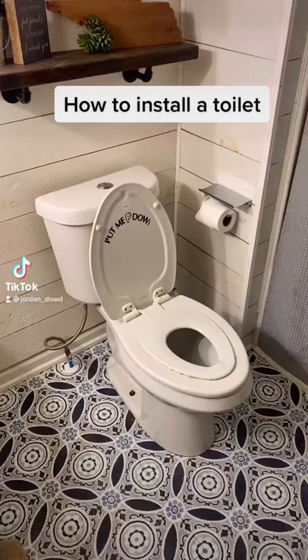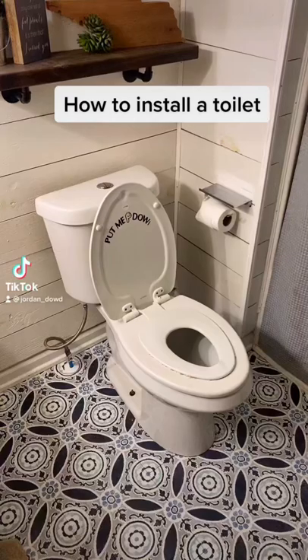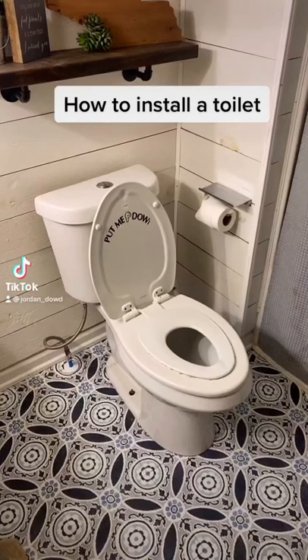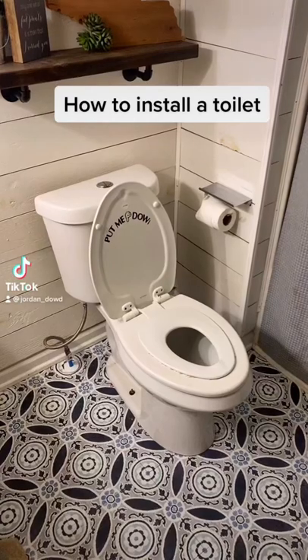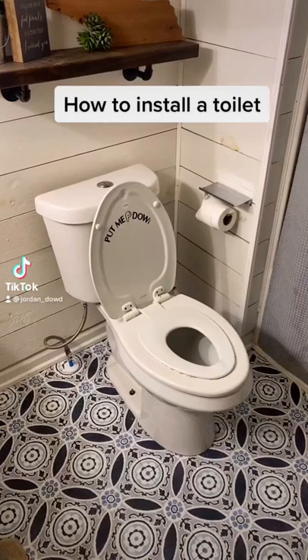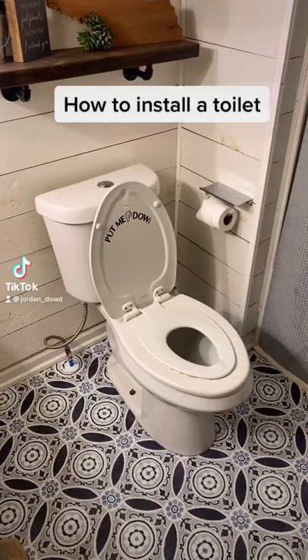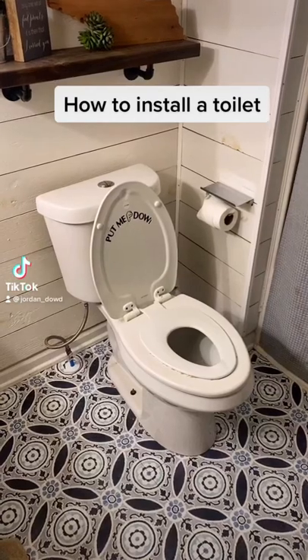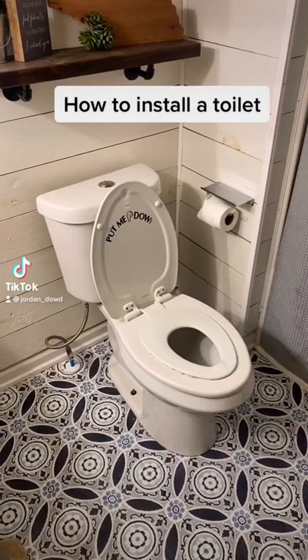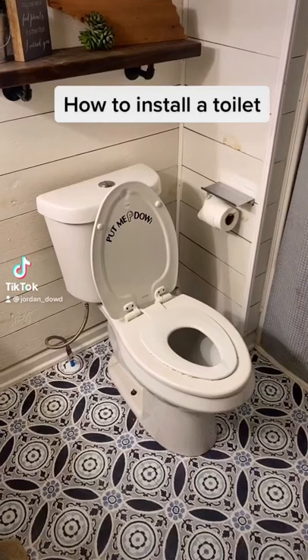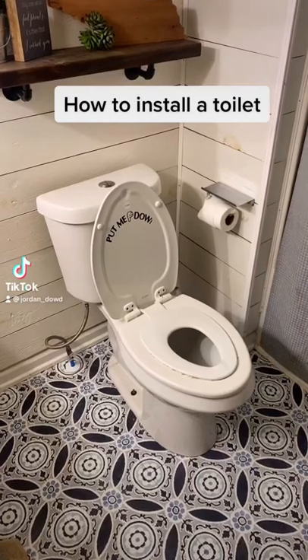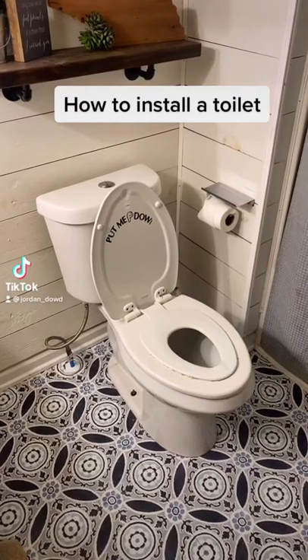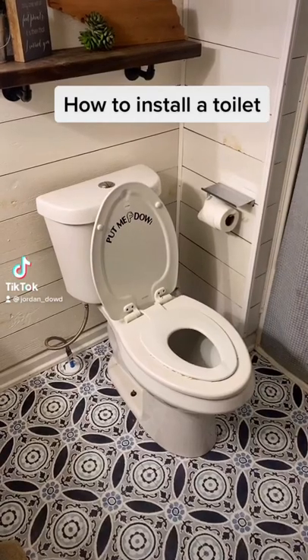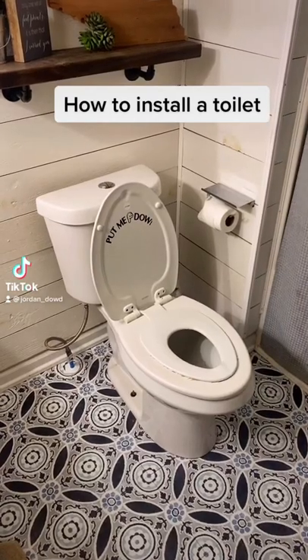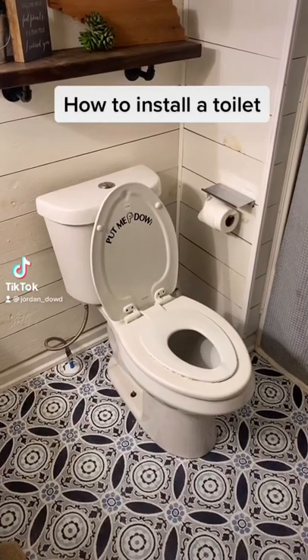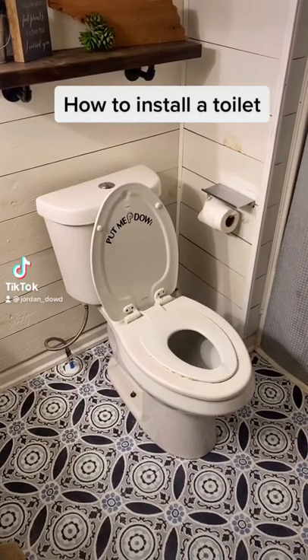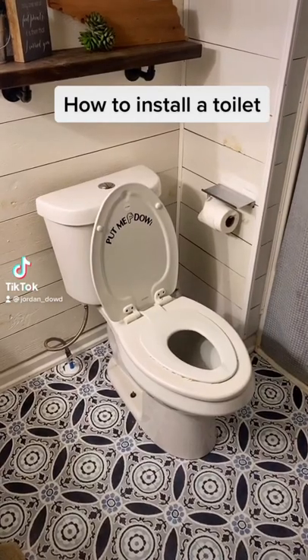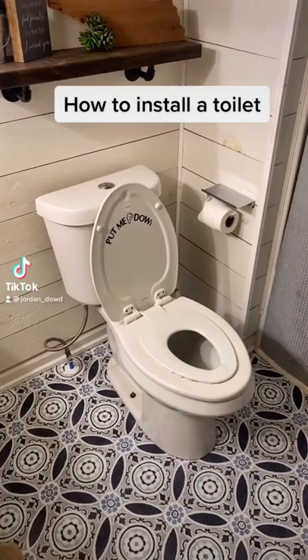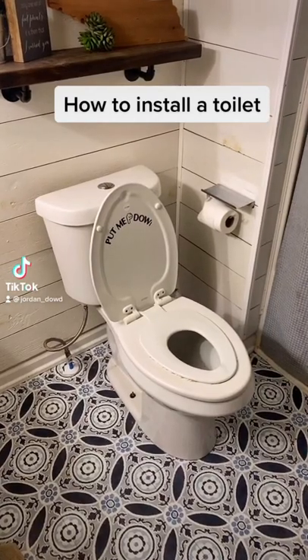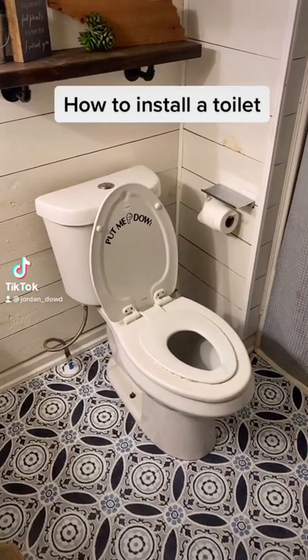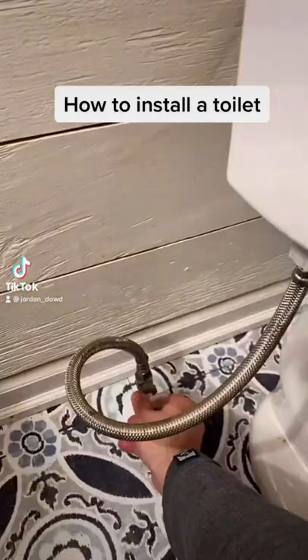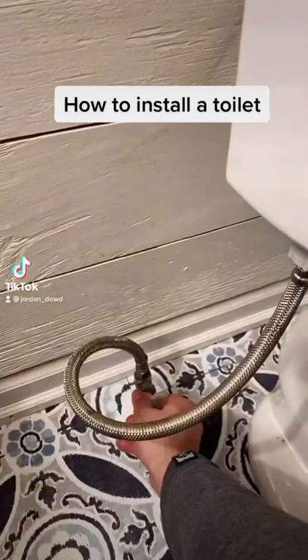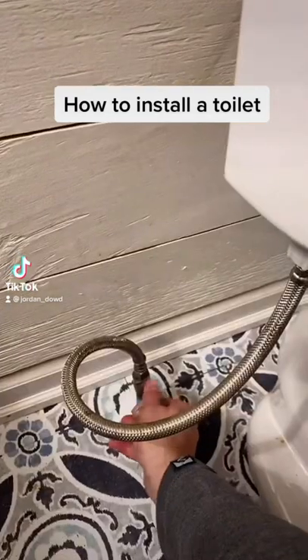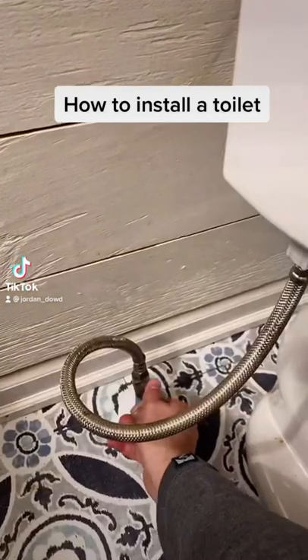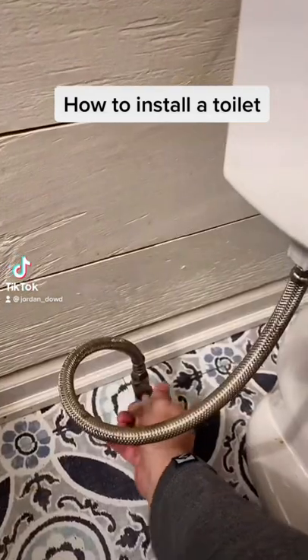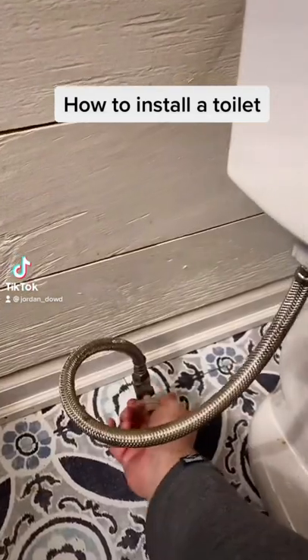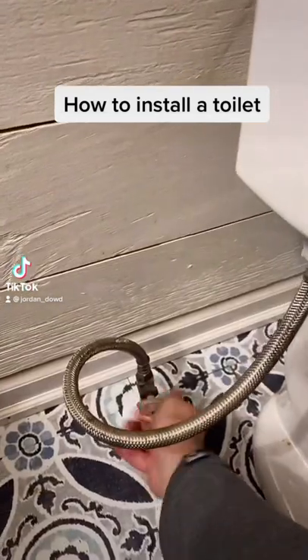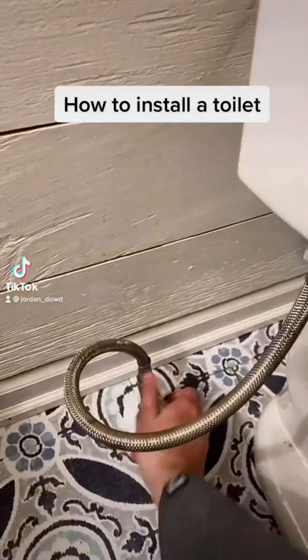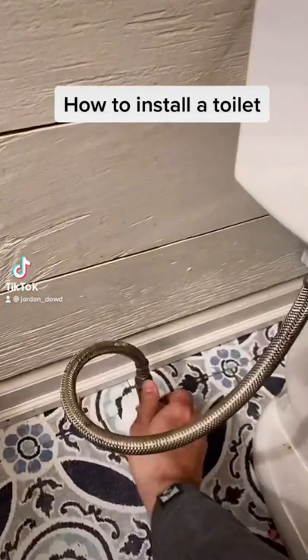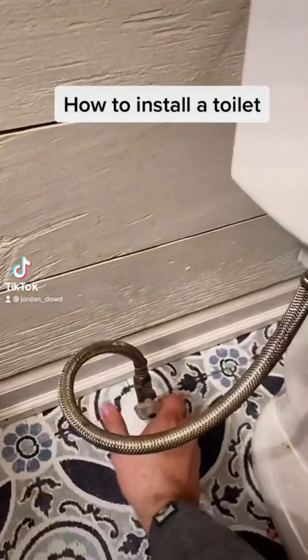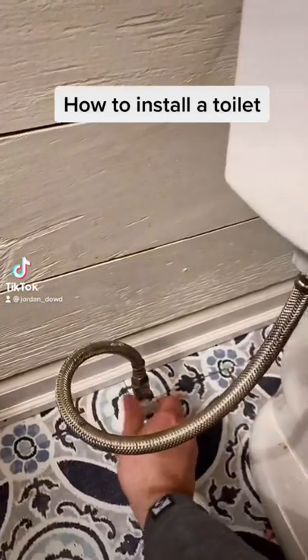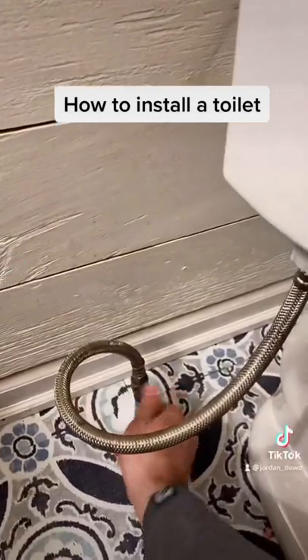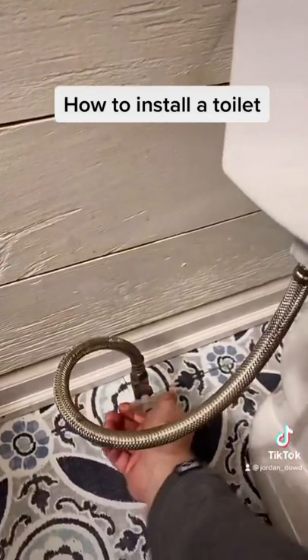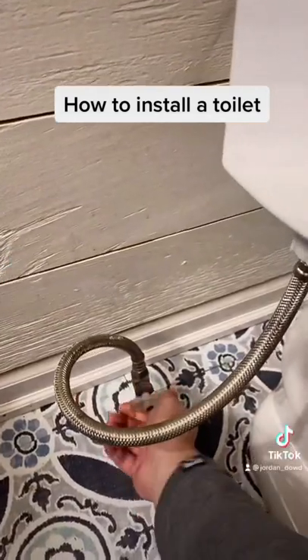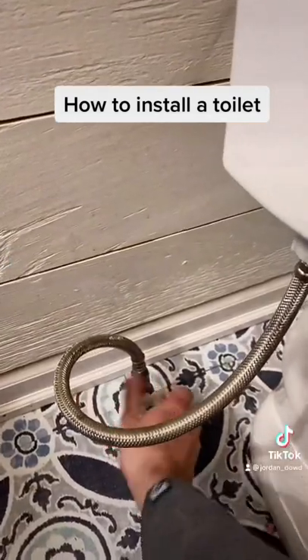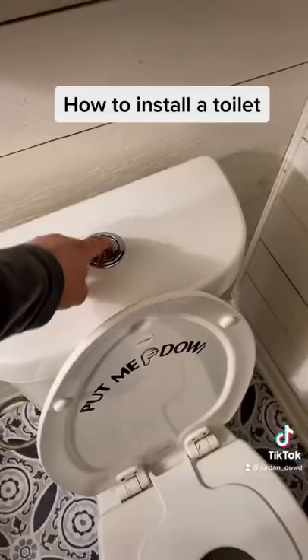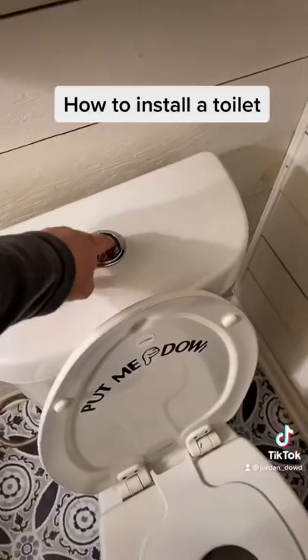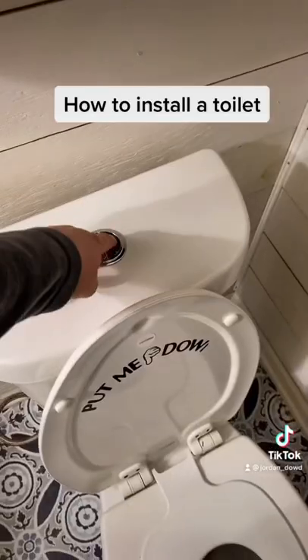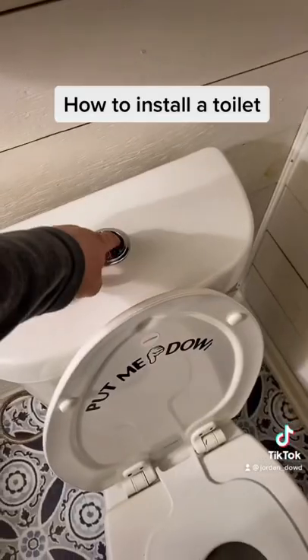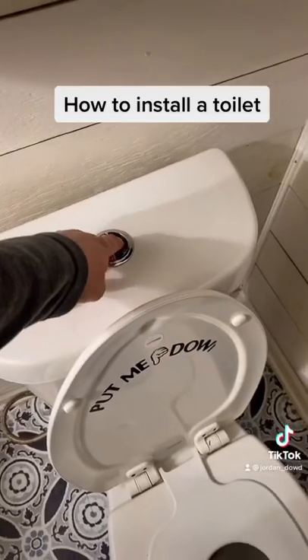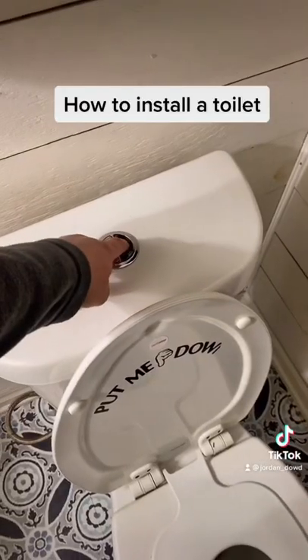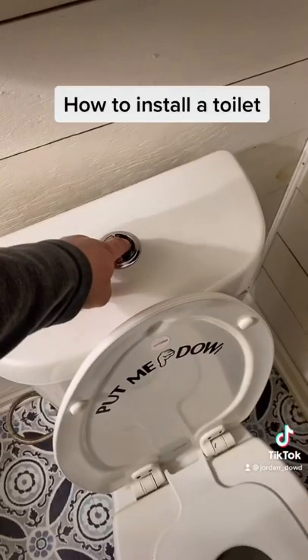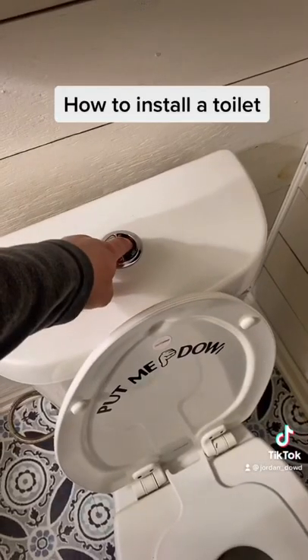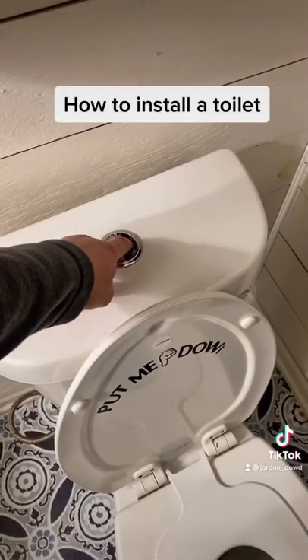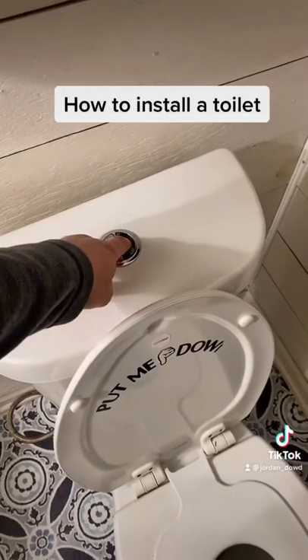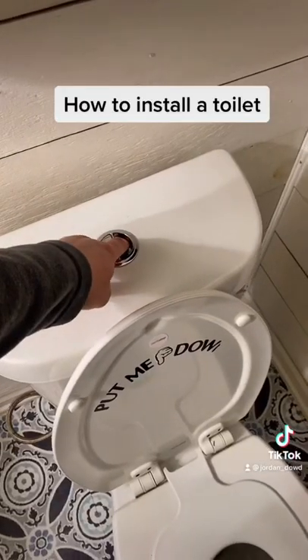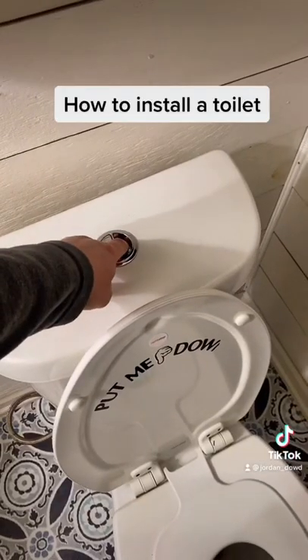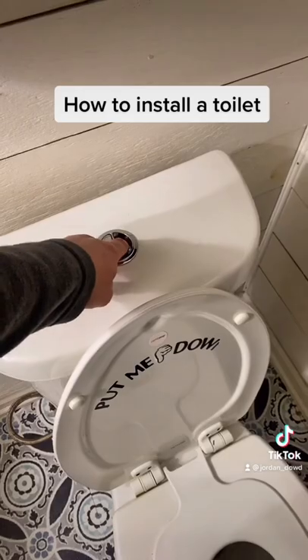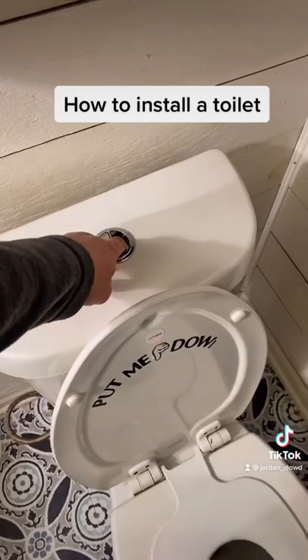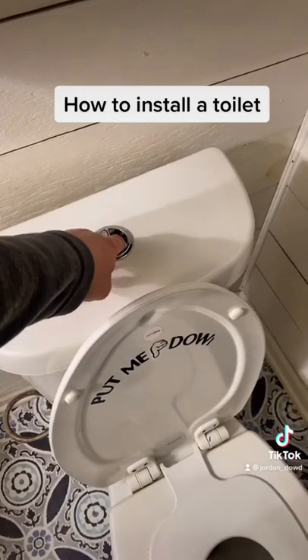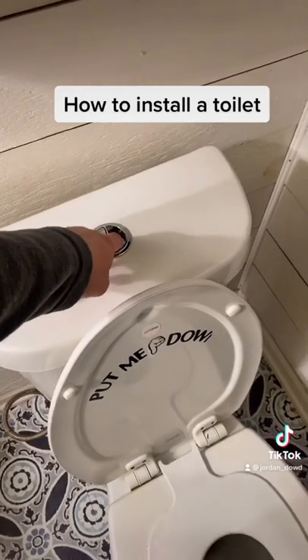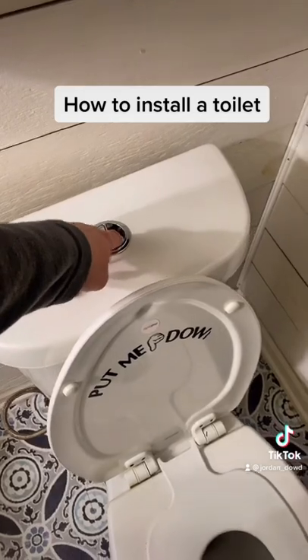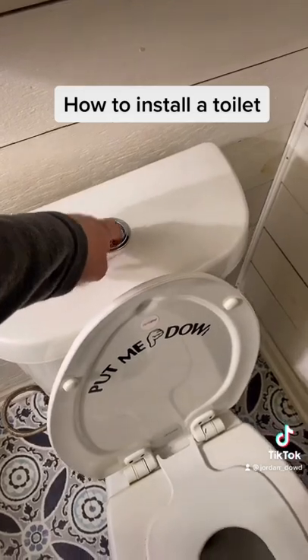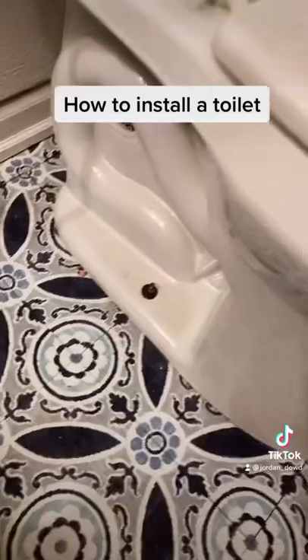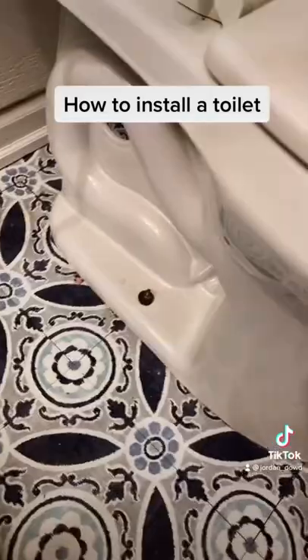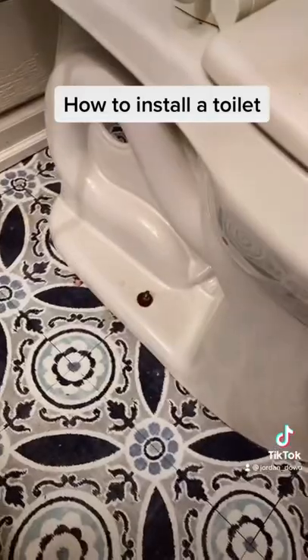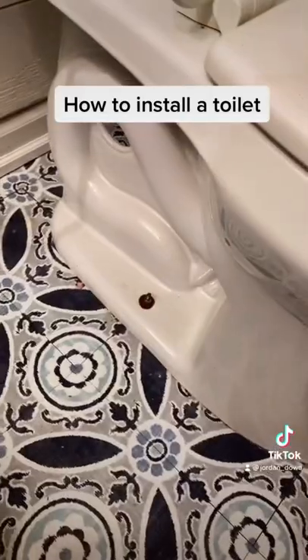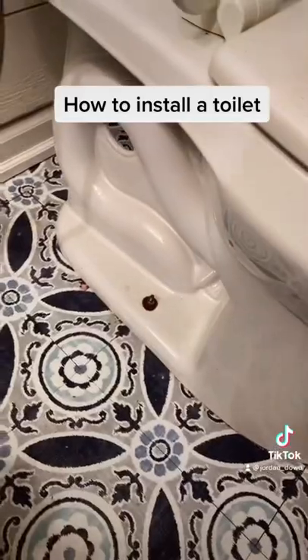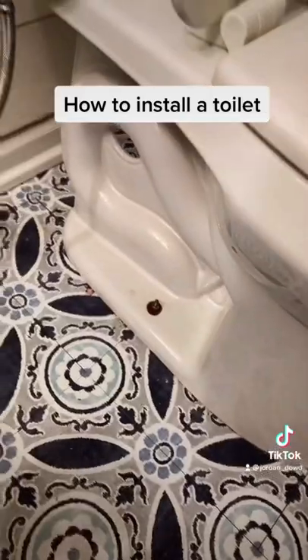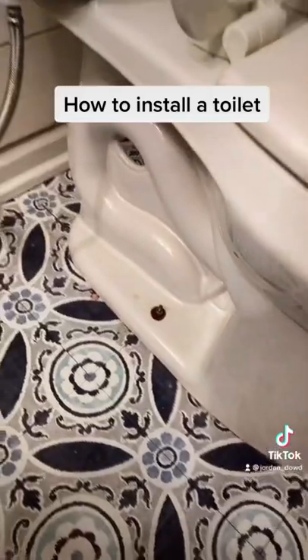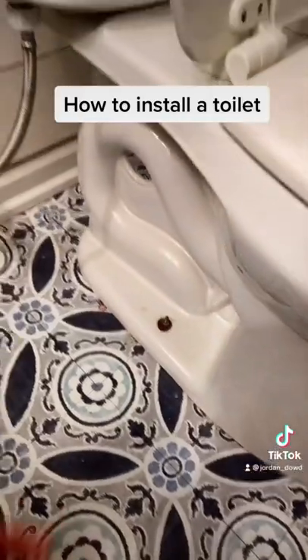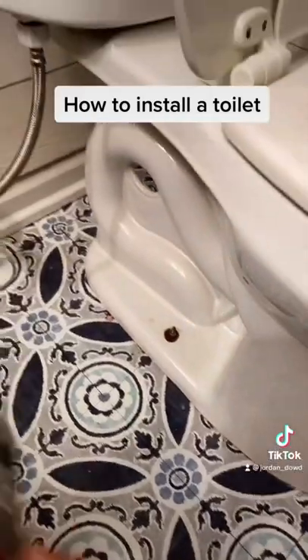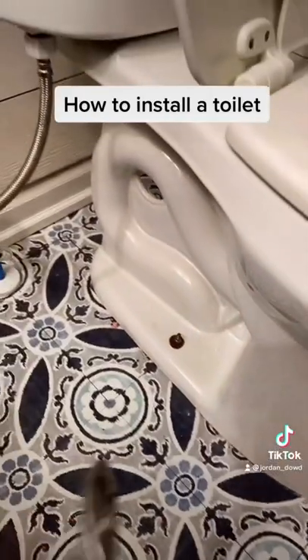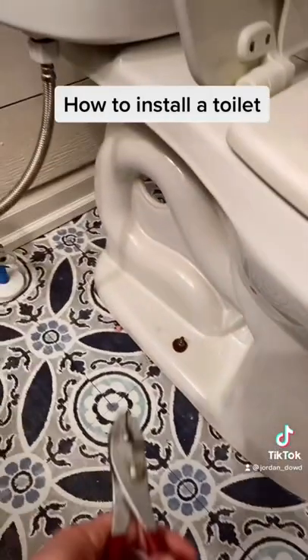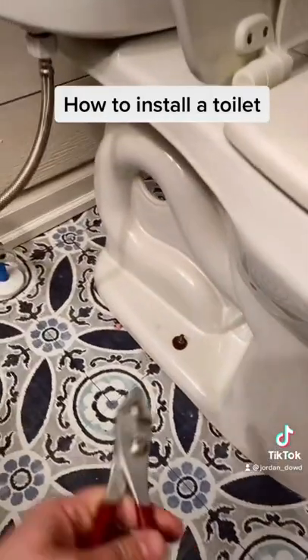This is how you install a brand new toilet. First things first, make sure you turn the water off and then flush the toilet to get rid of as much water as you can.